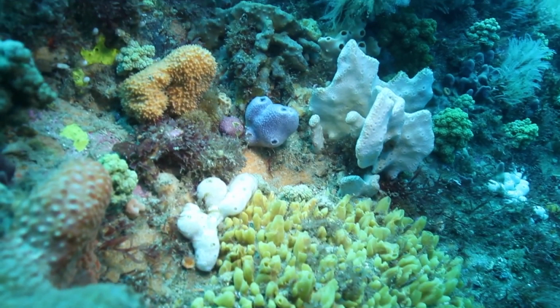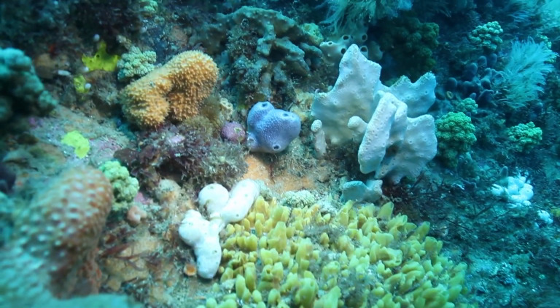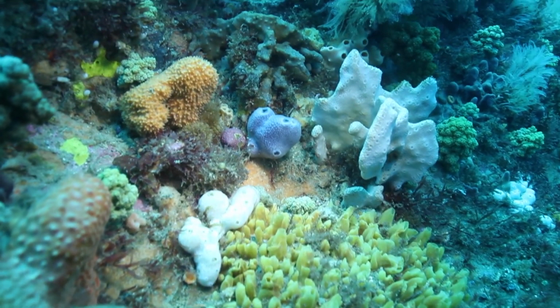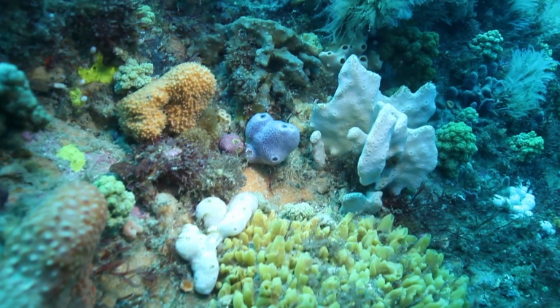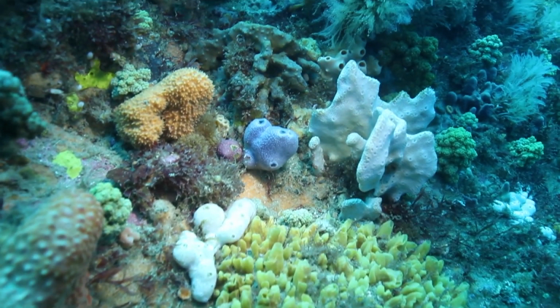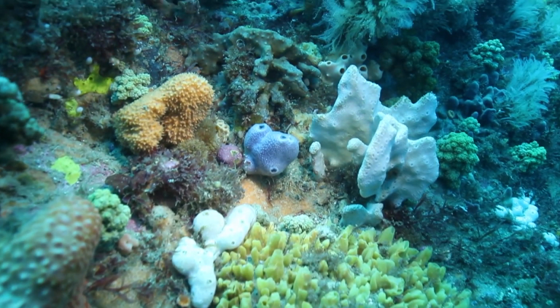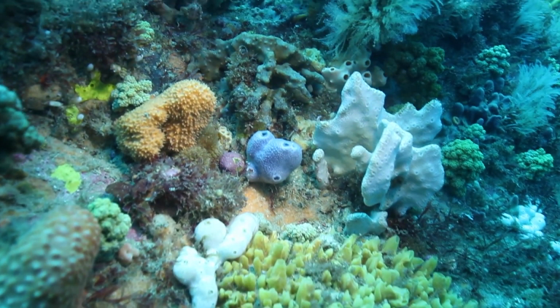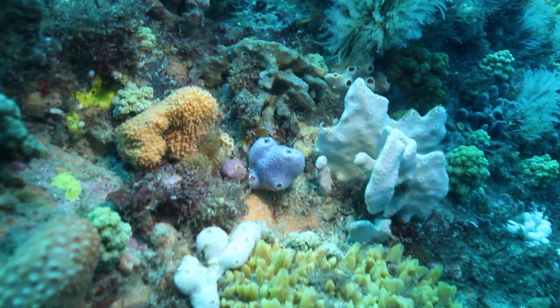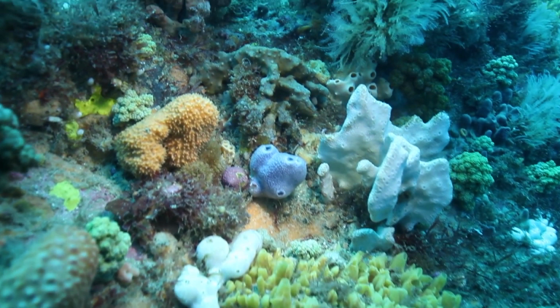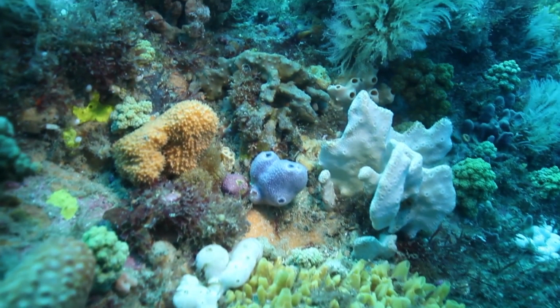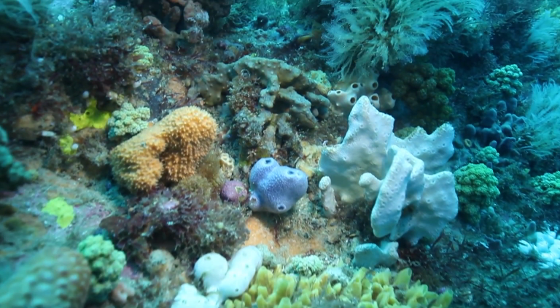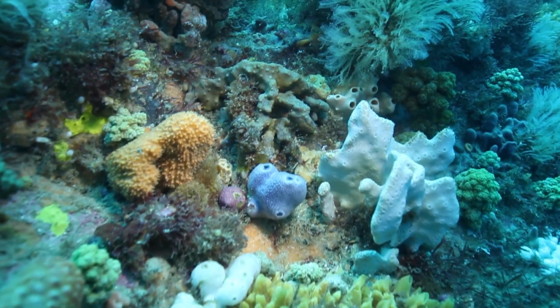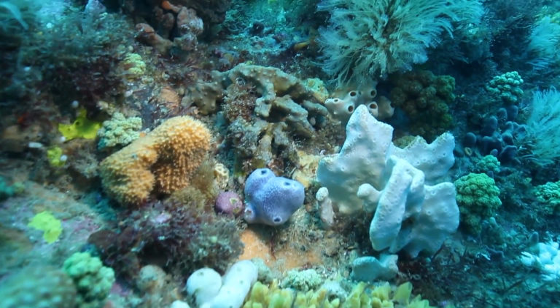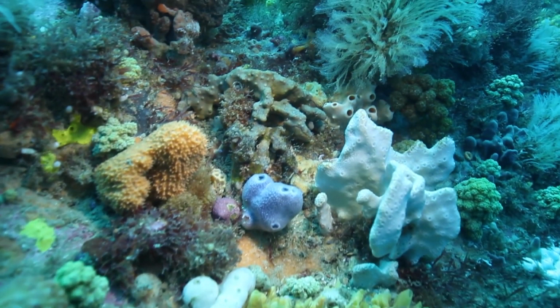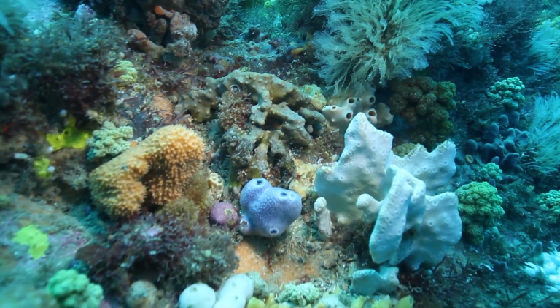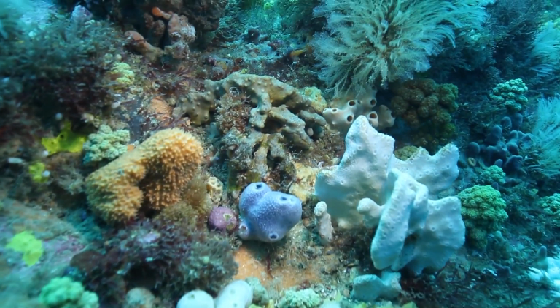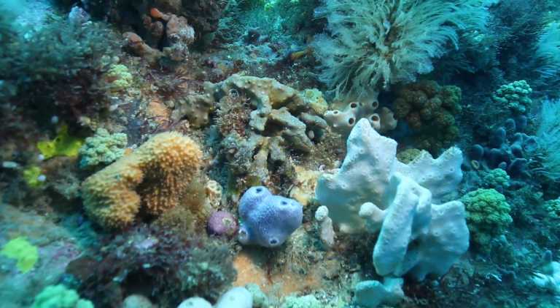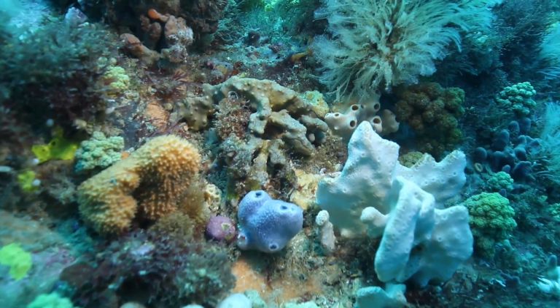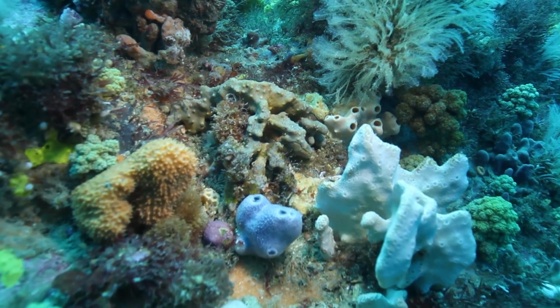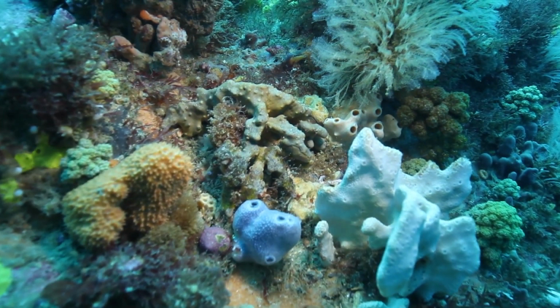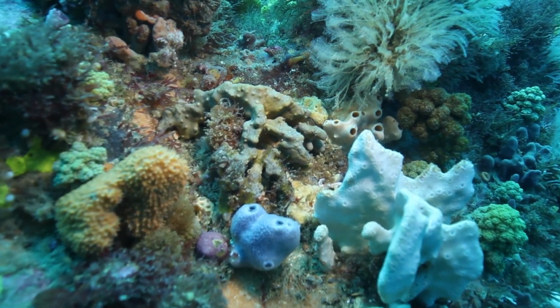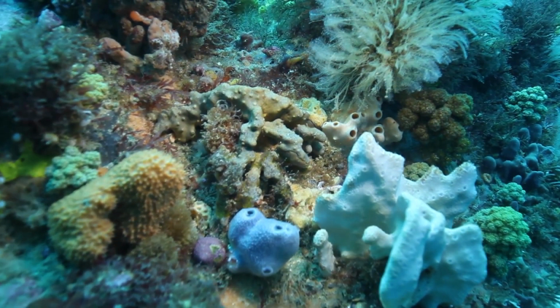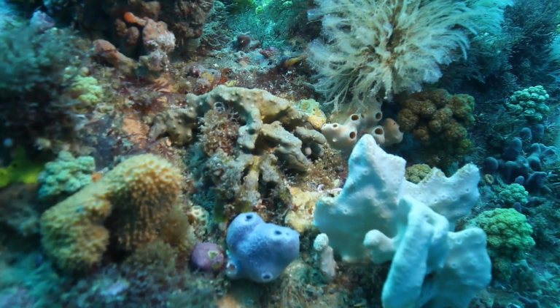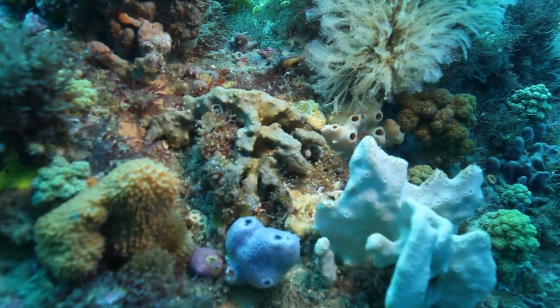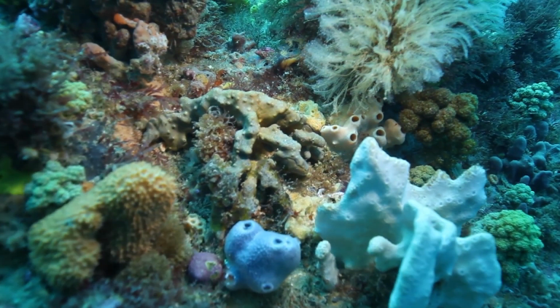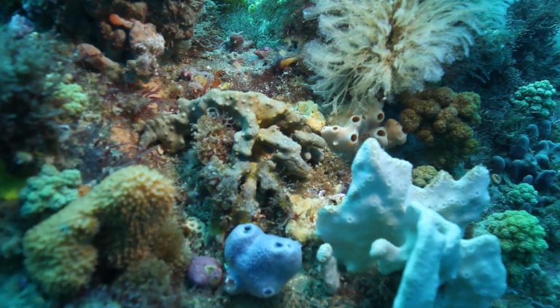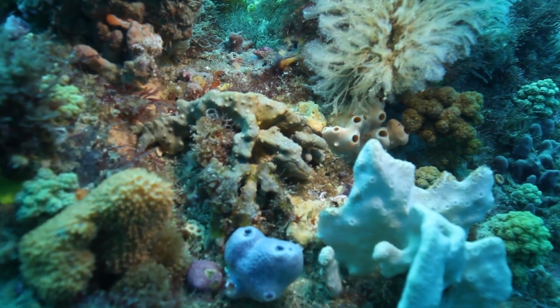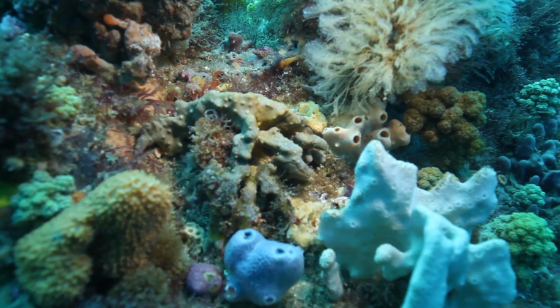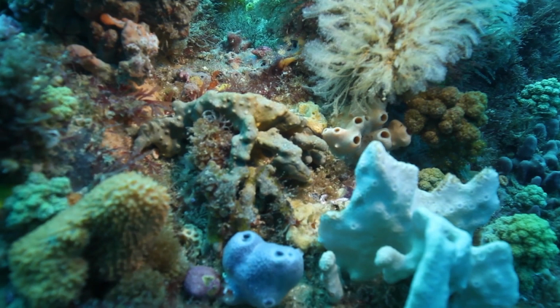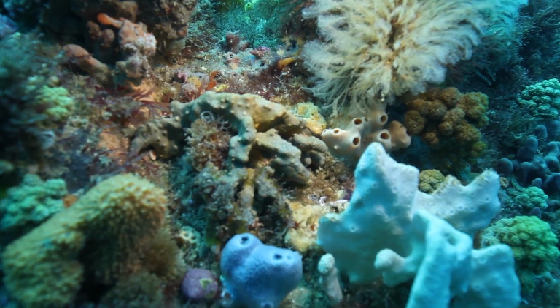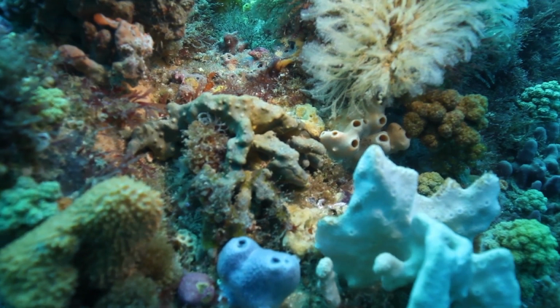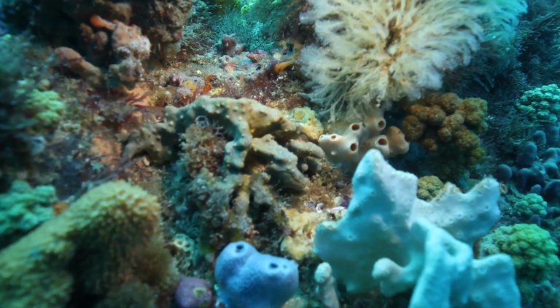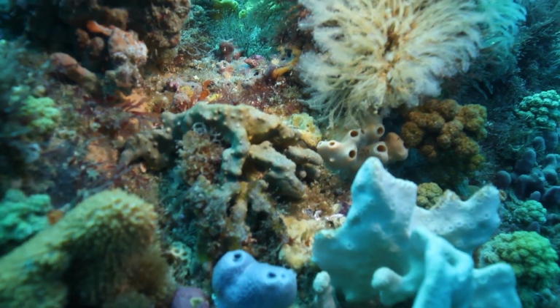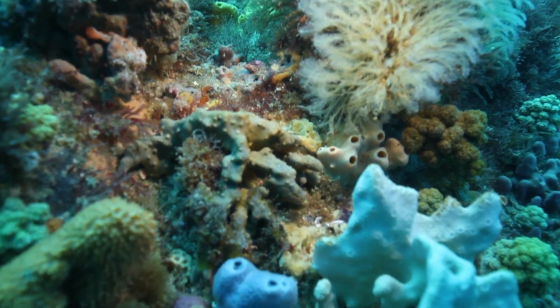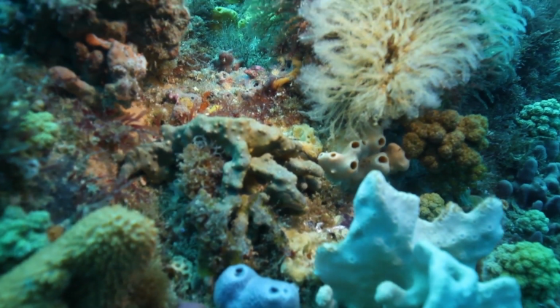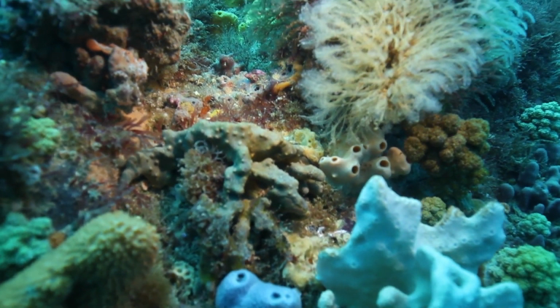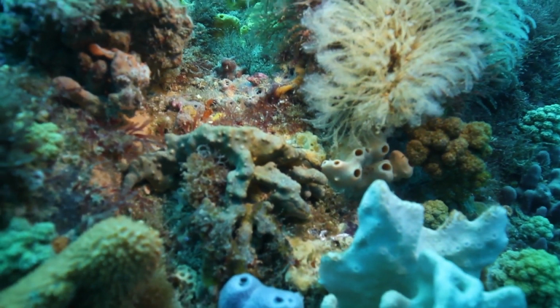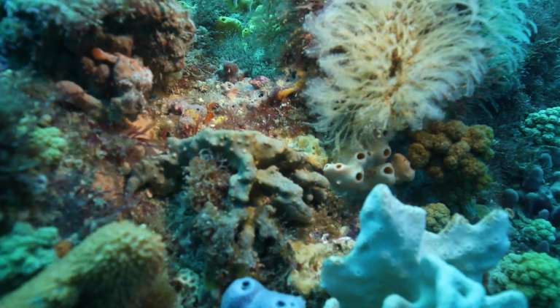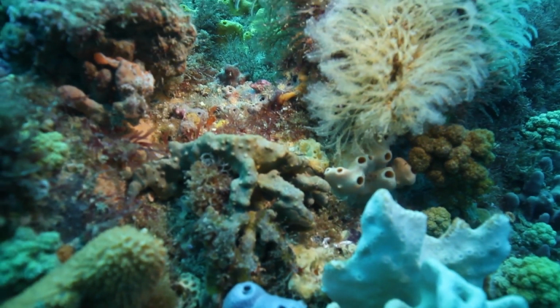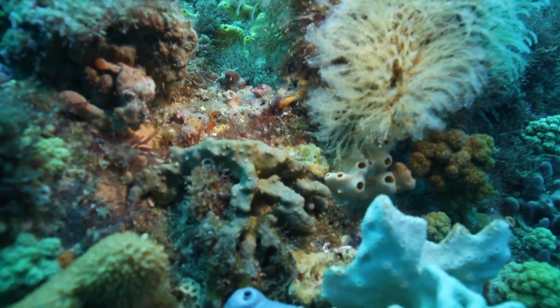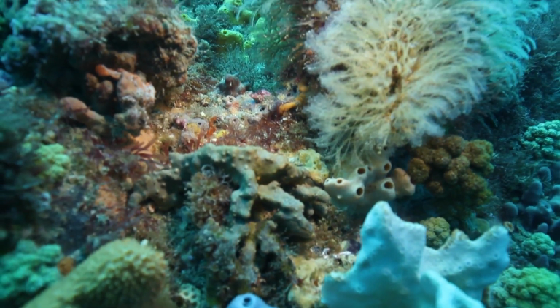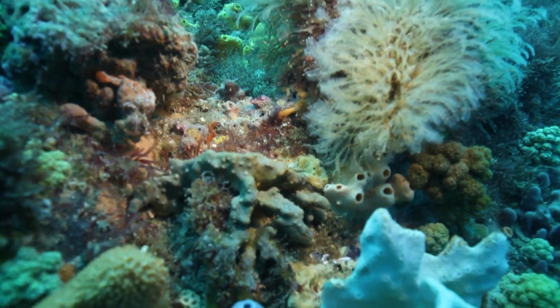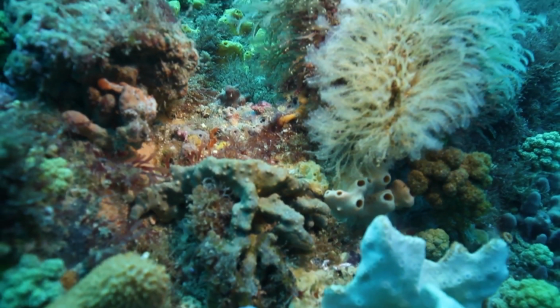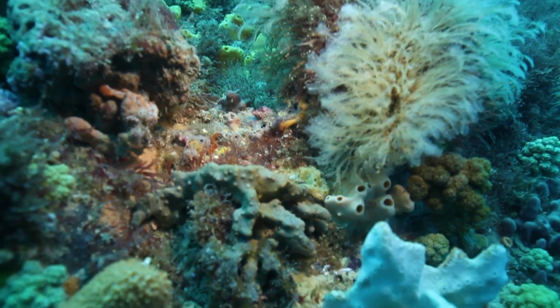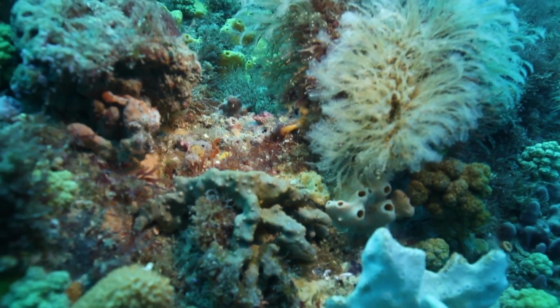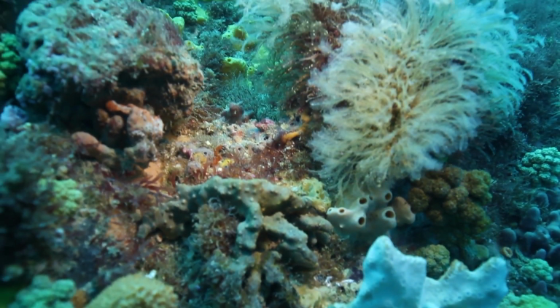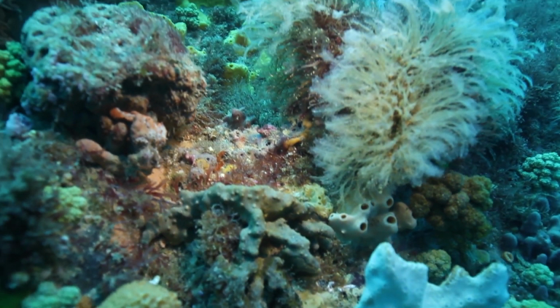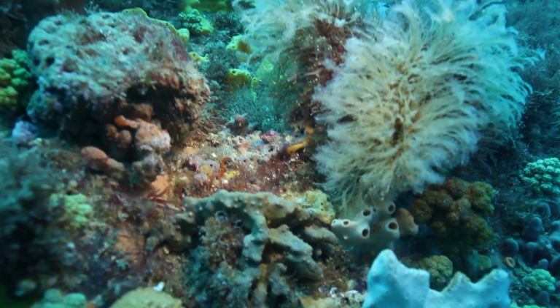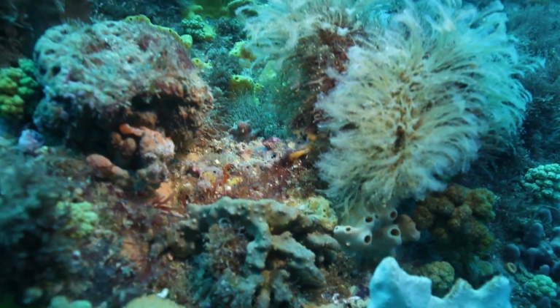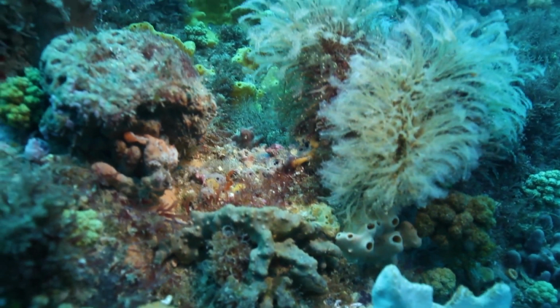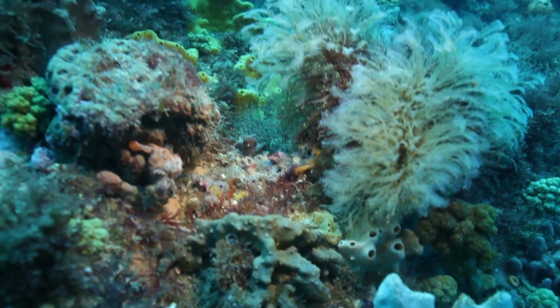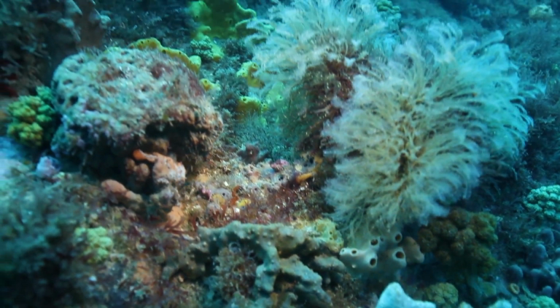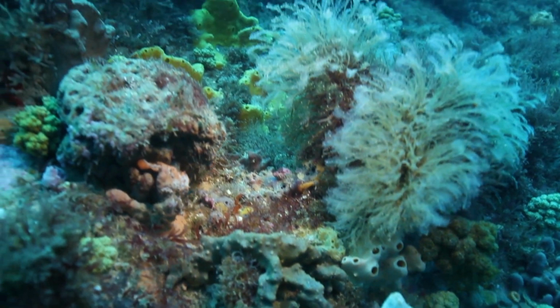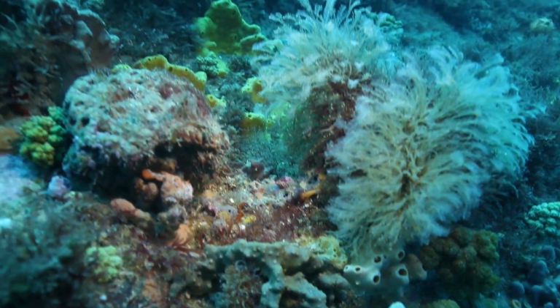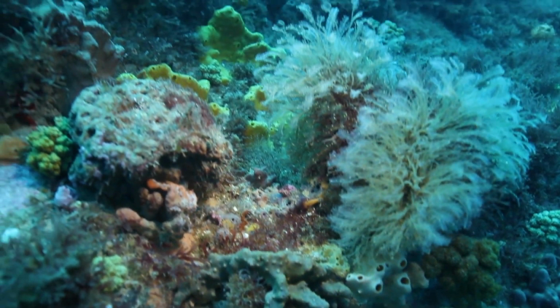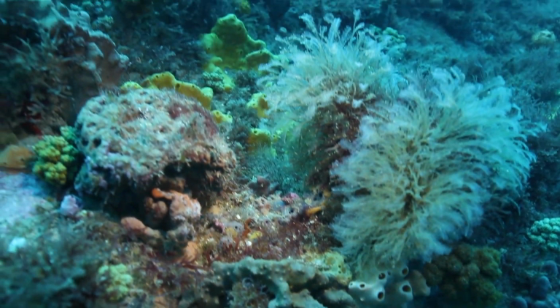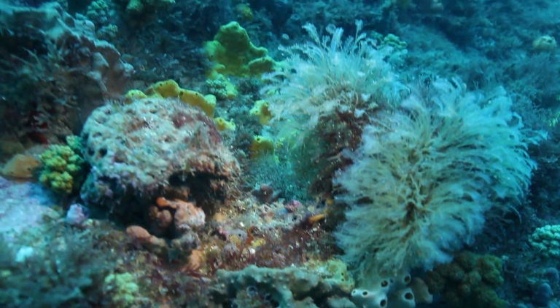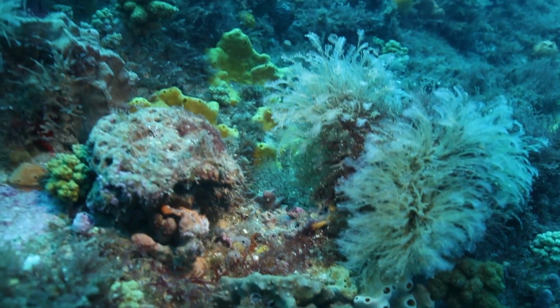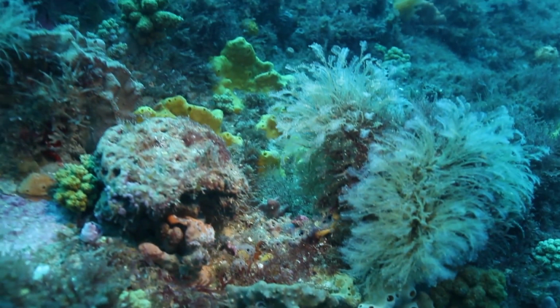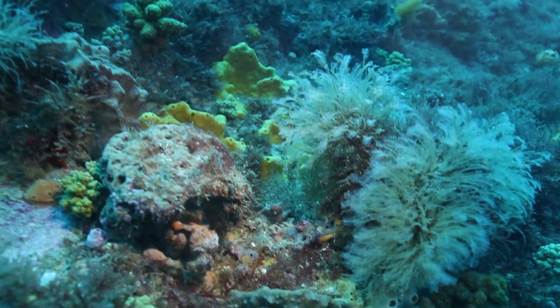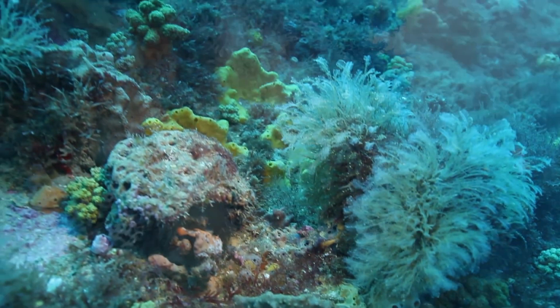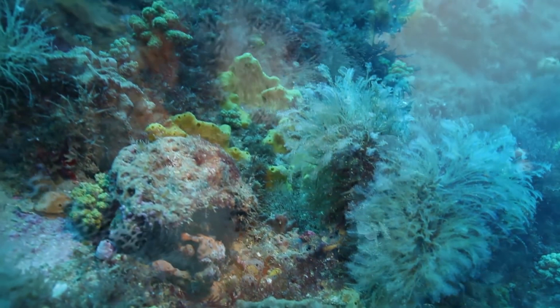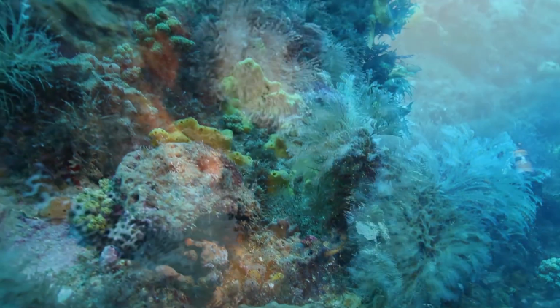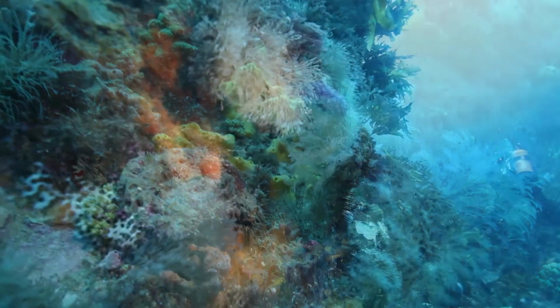You could go tomorrow for an hour in a marine national park and find 50 new species of marine life that nobody's ever seen before.